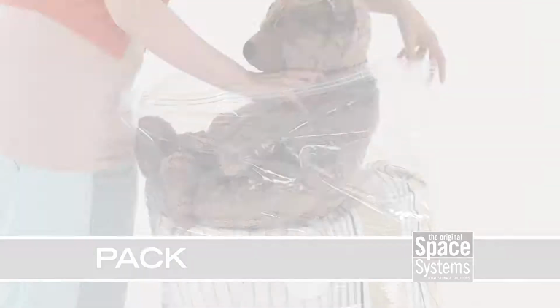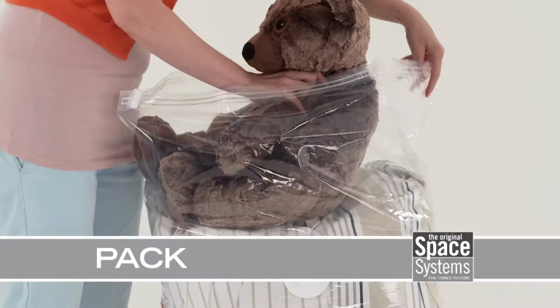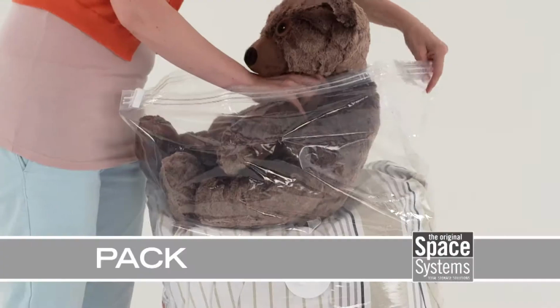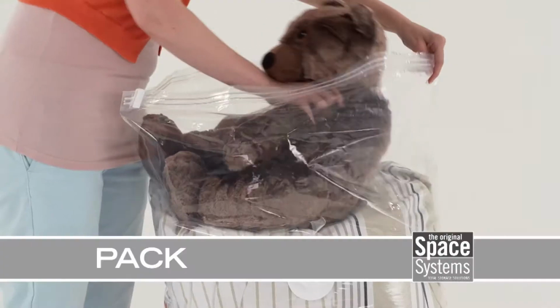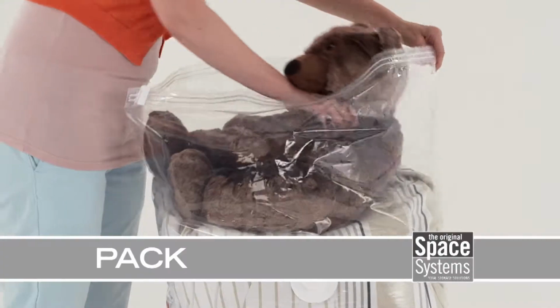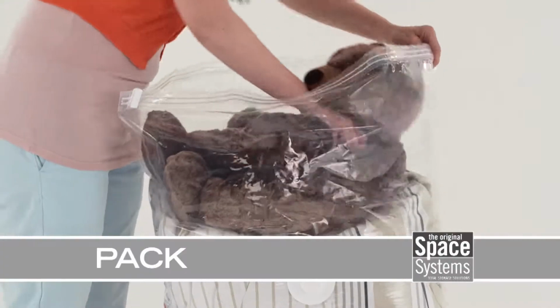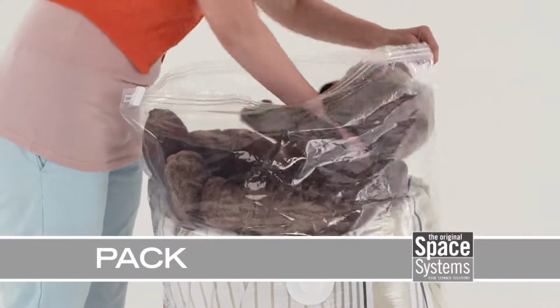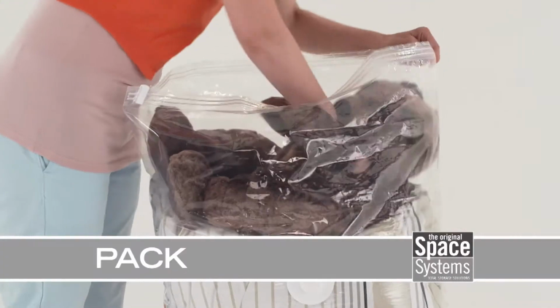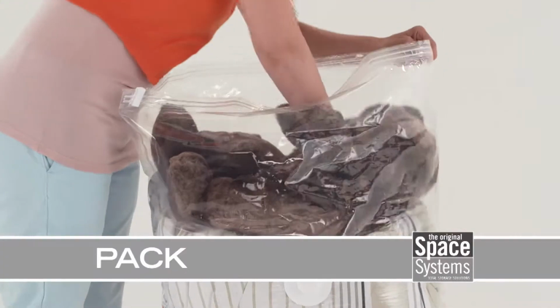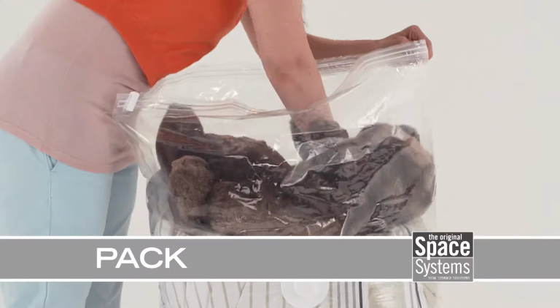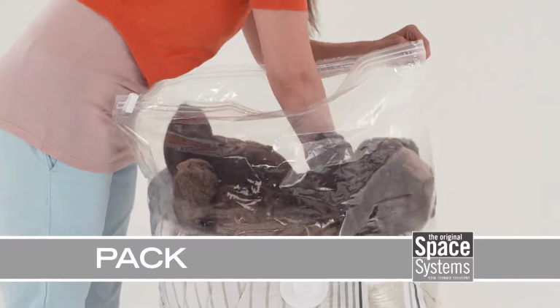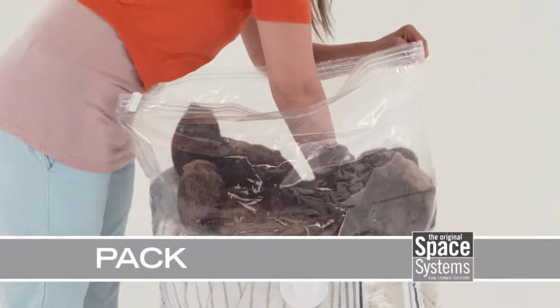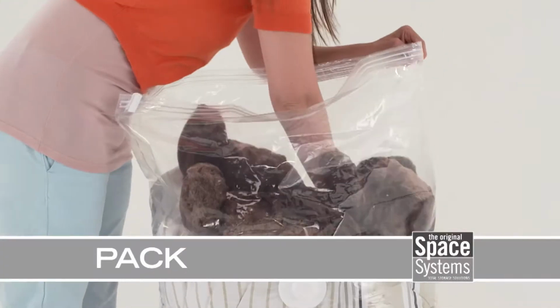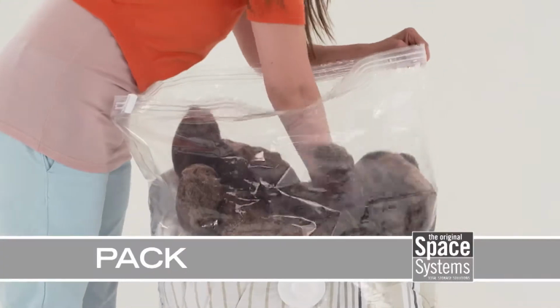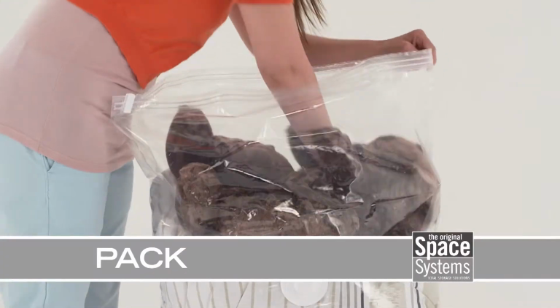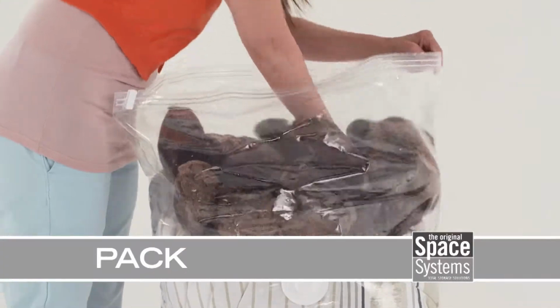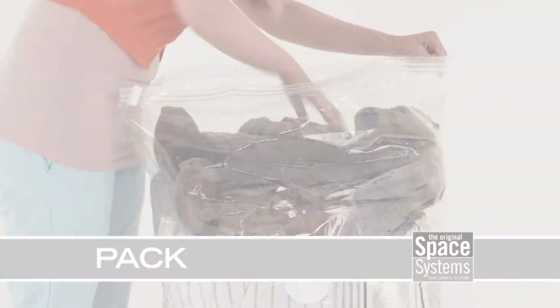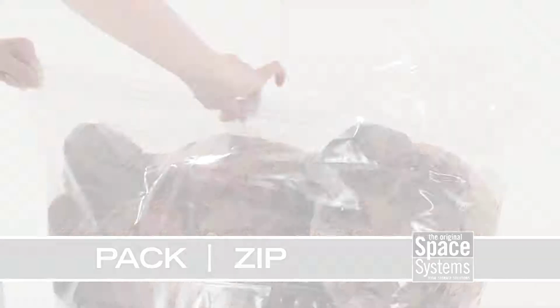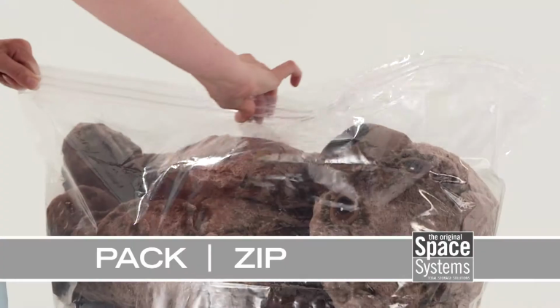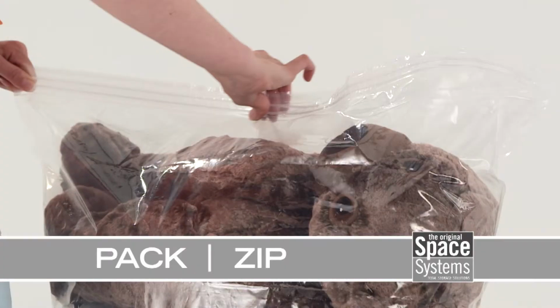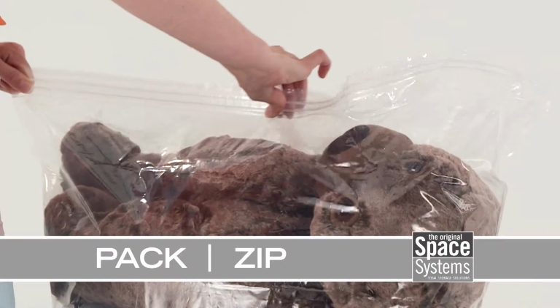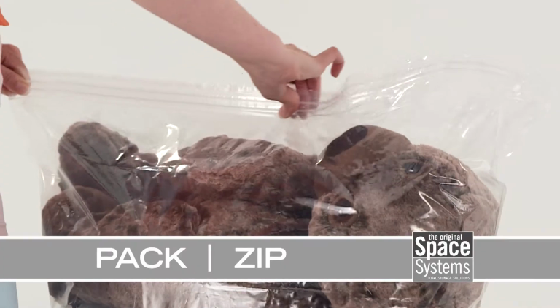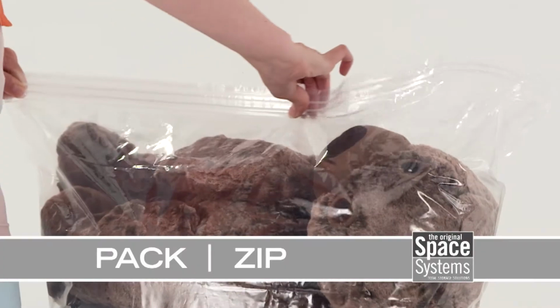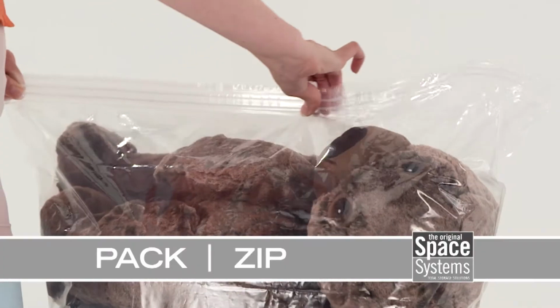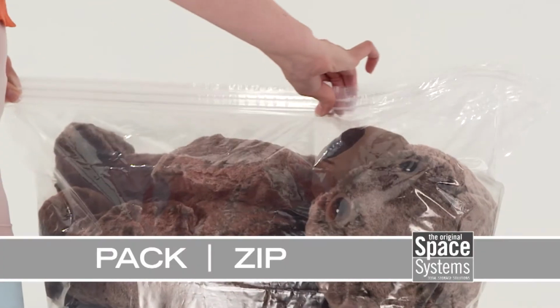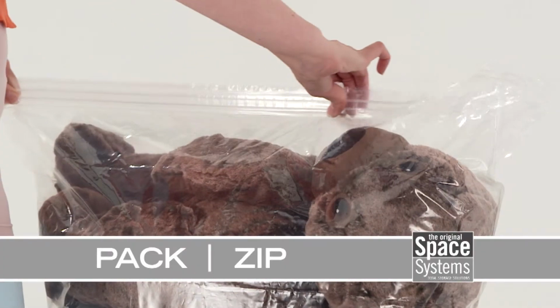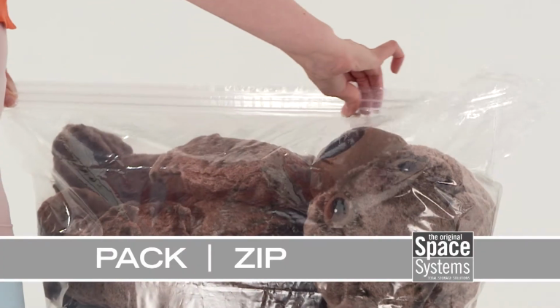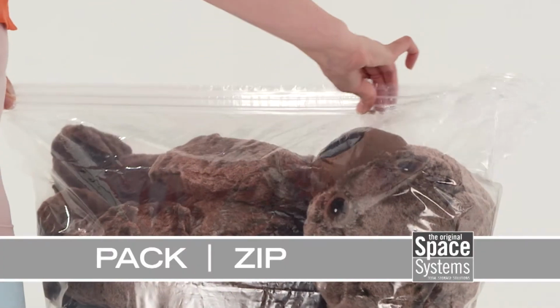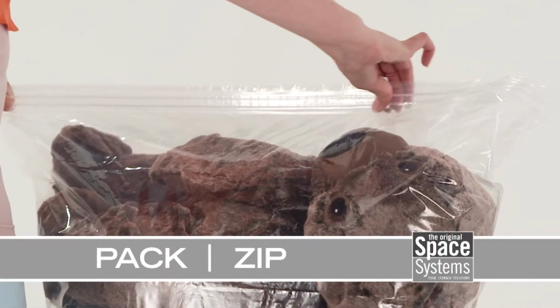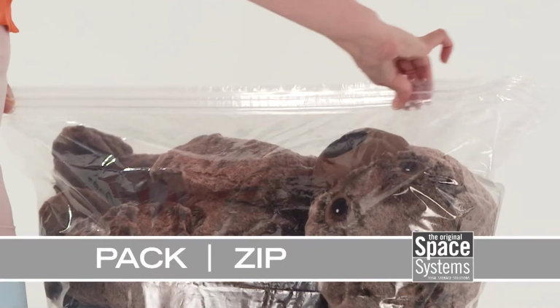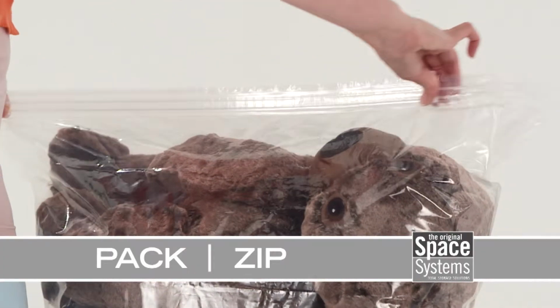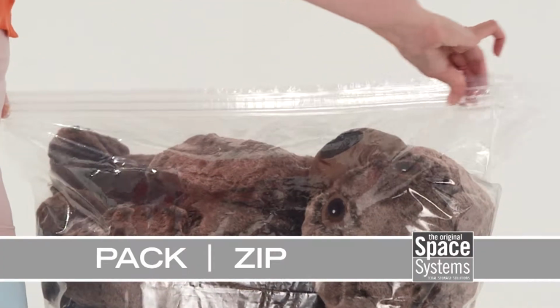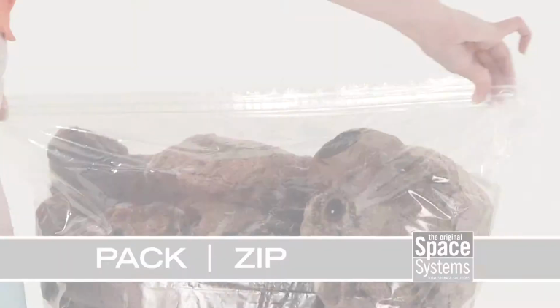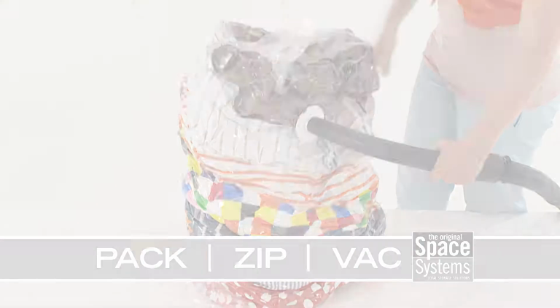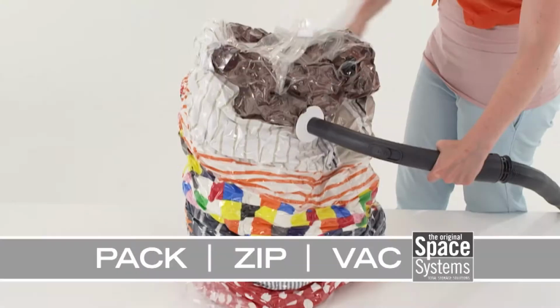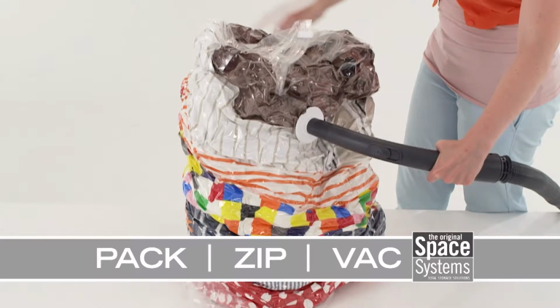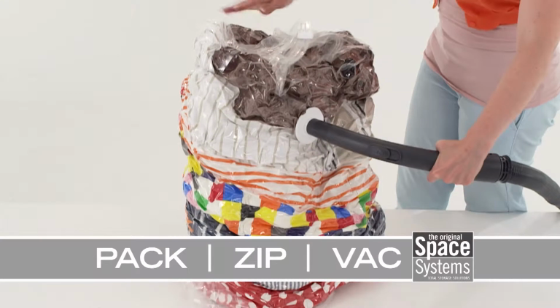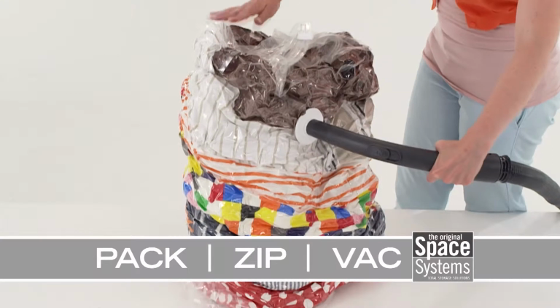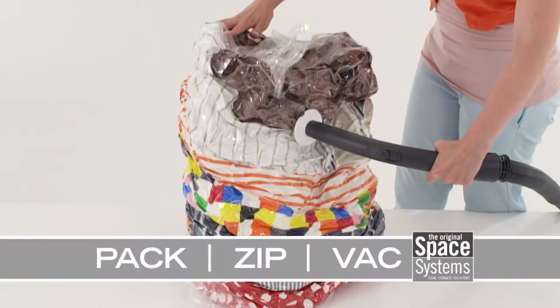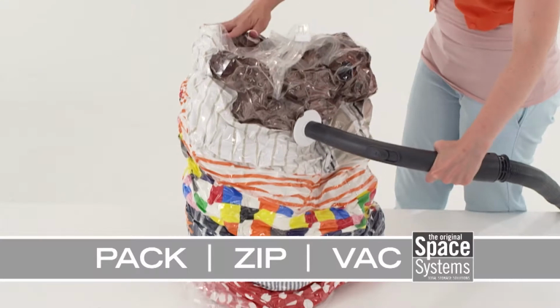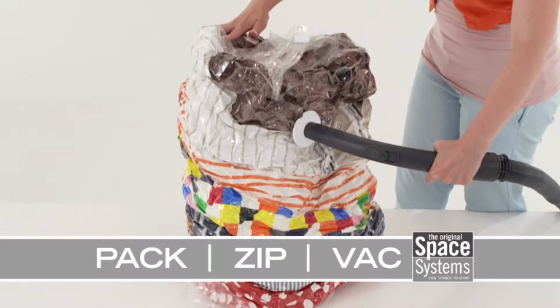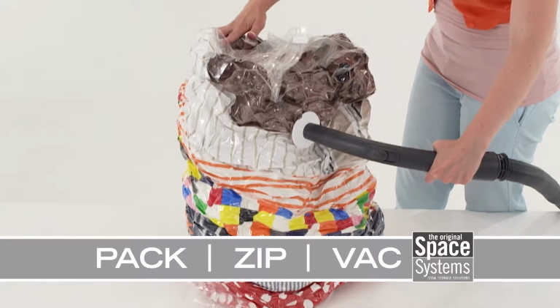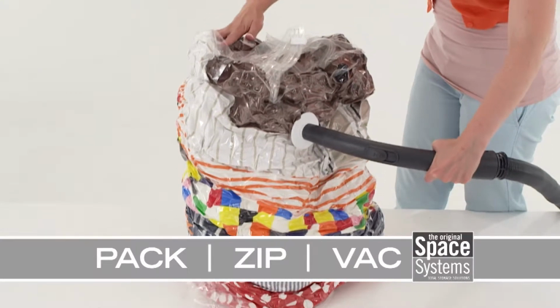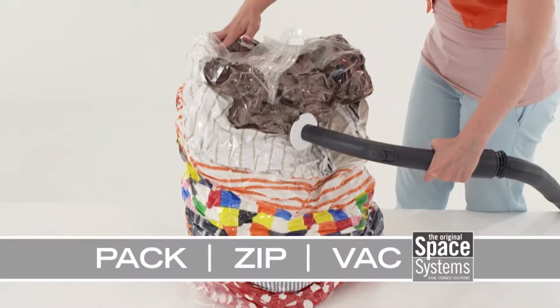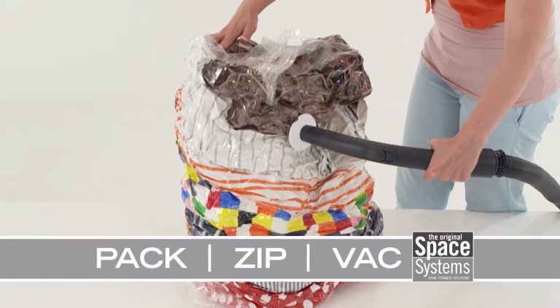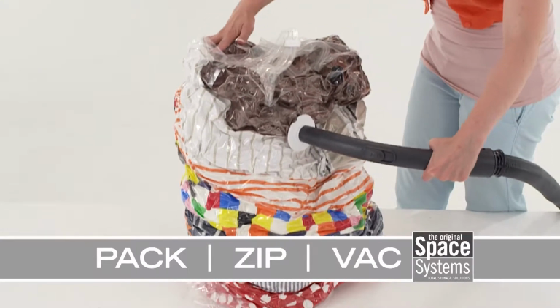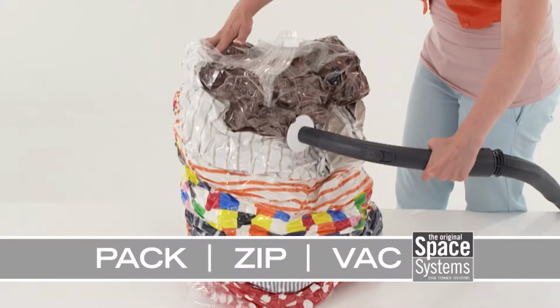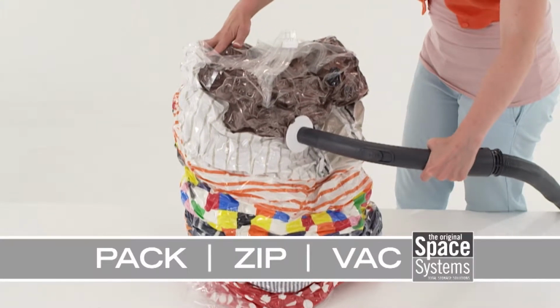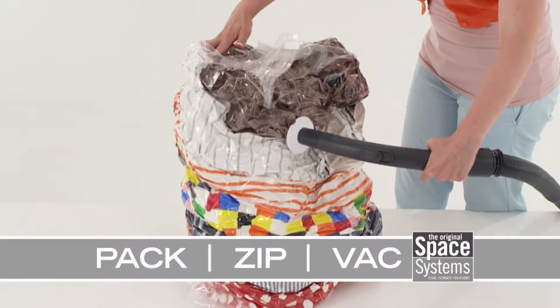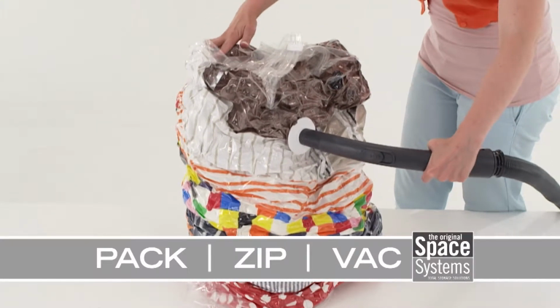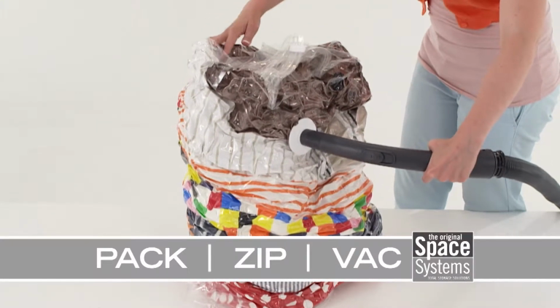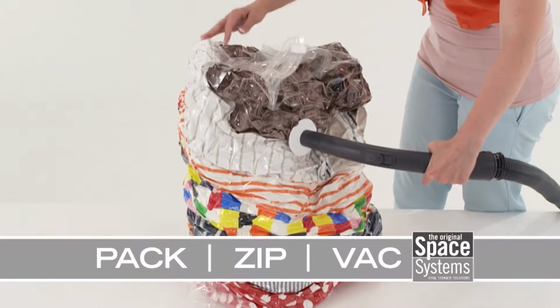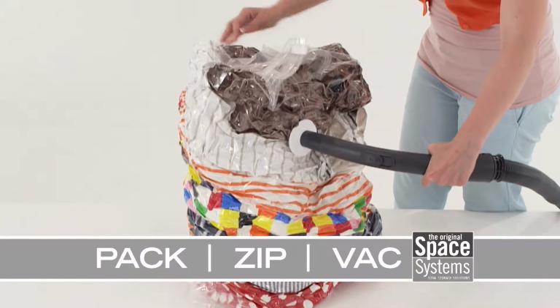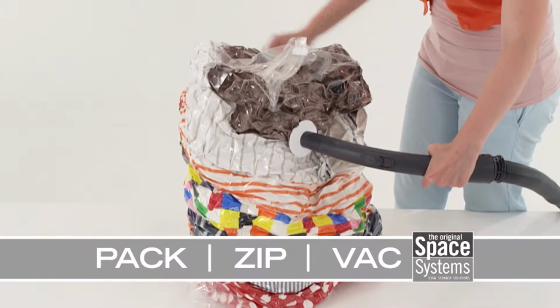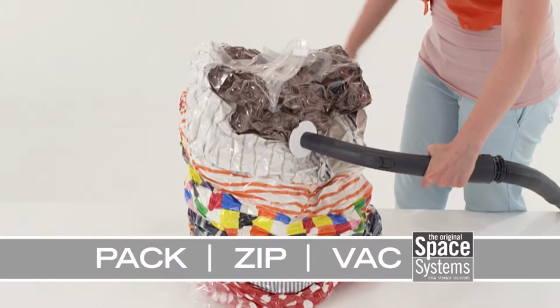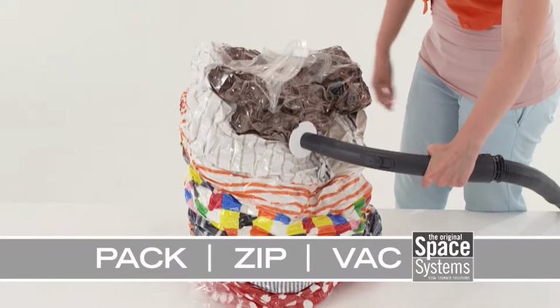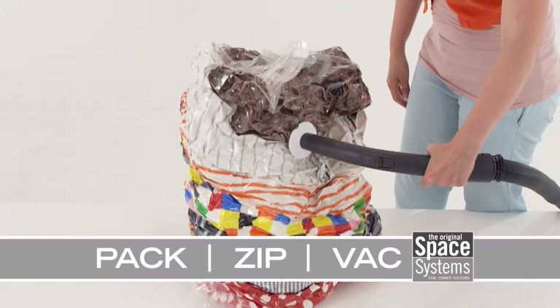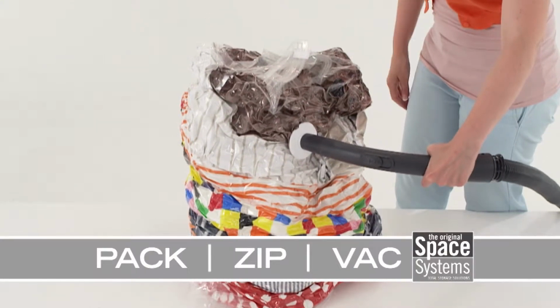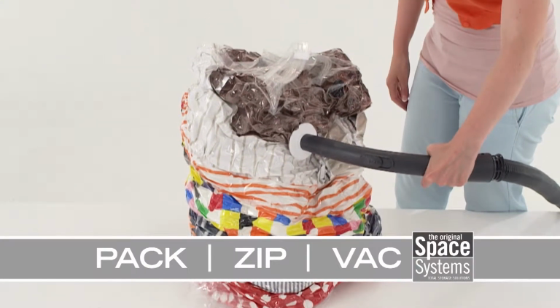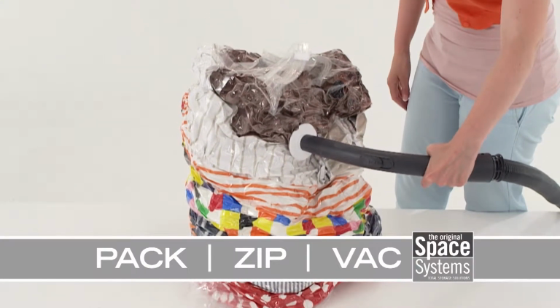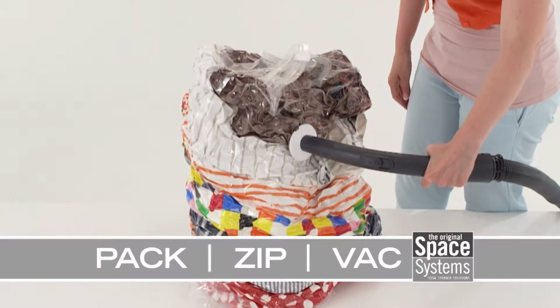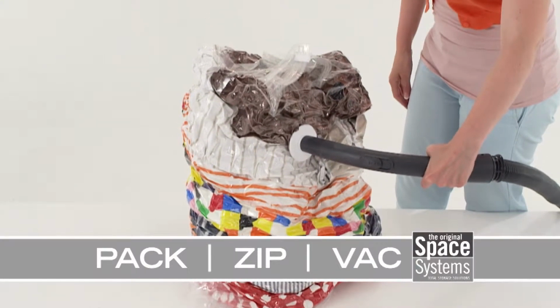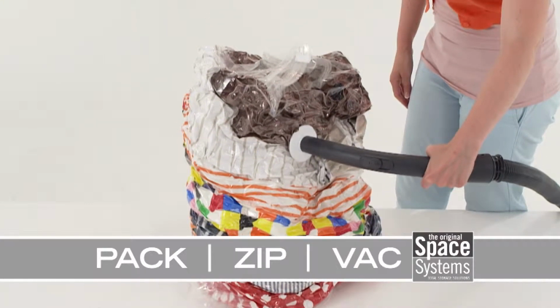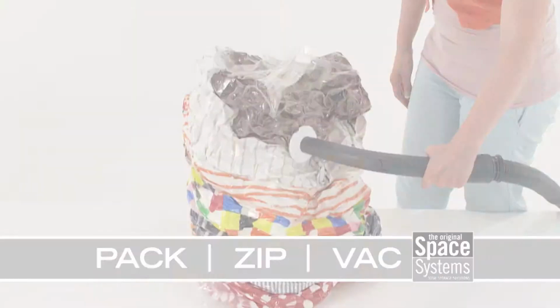Using them is easy: just pack your stuff, zip up the airtight double zipper and vacuum out the air, saving up to four times the space.